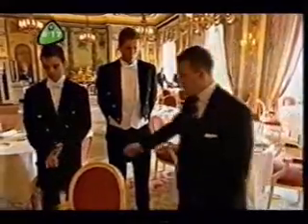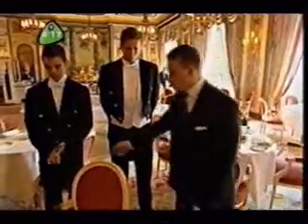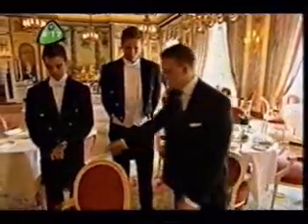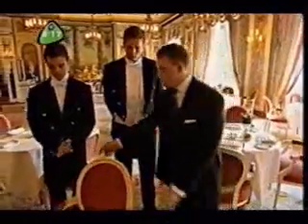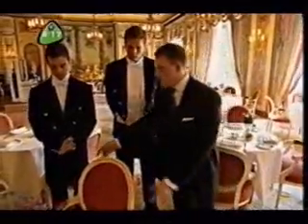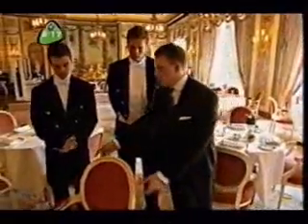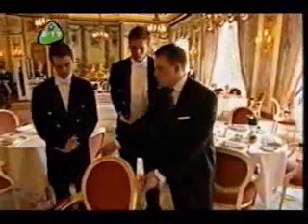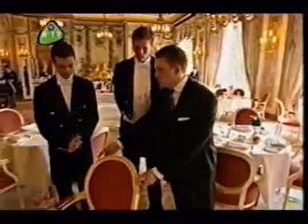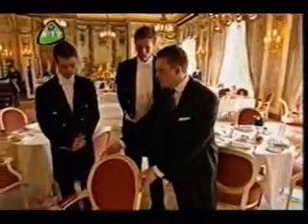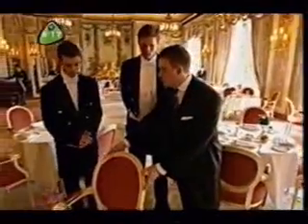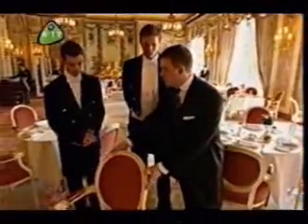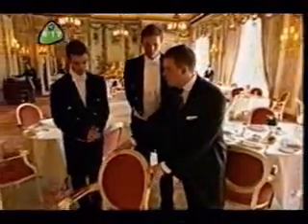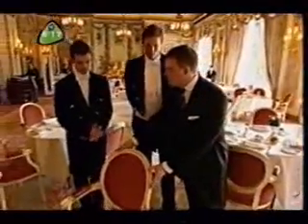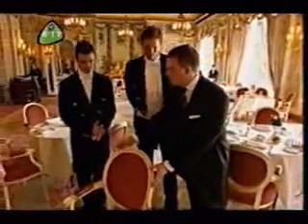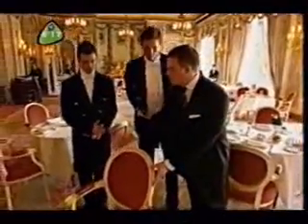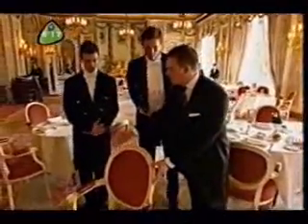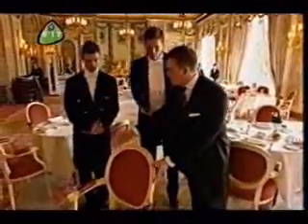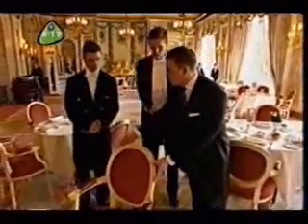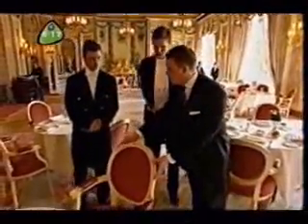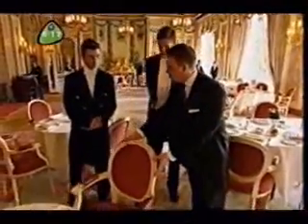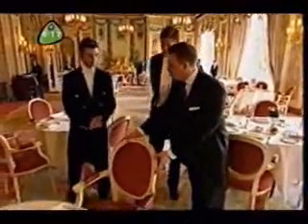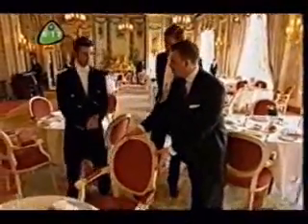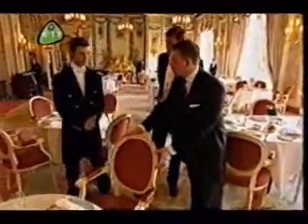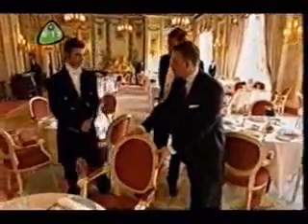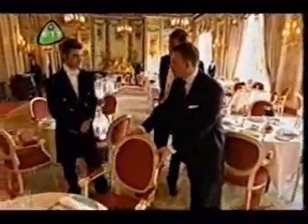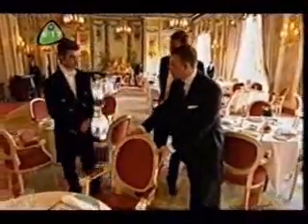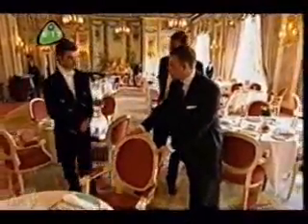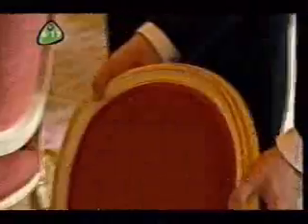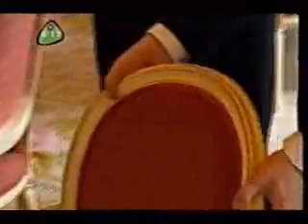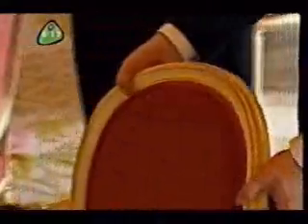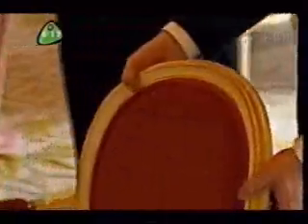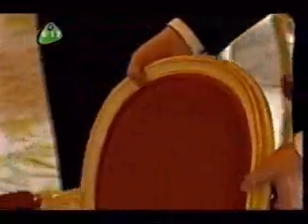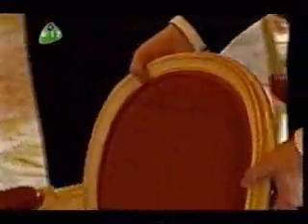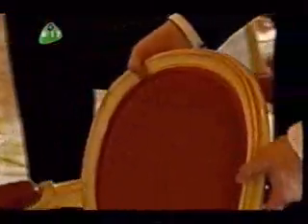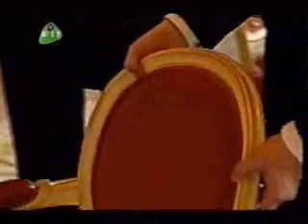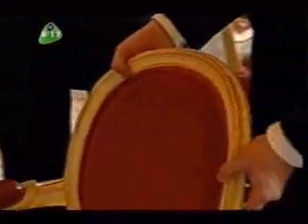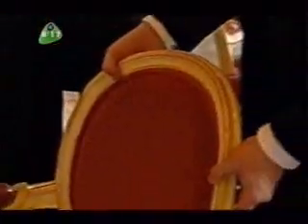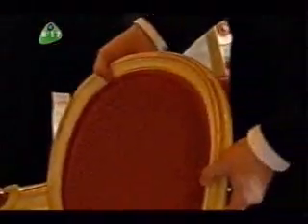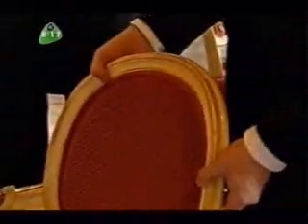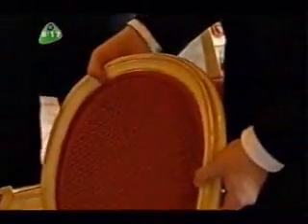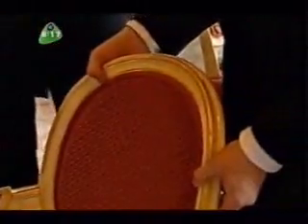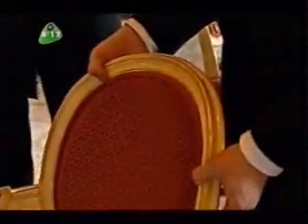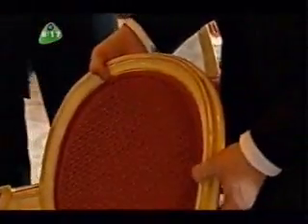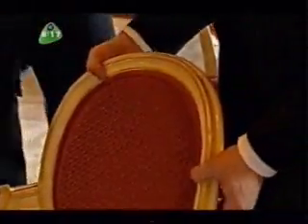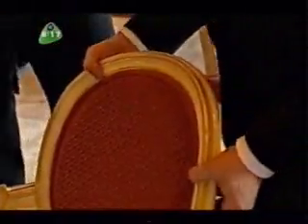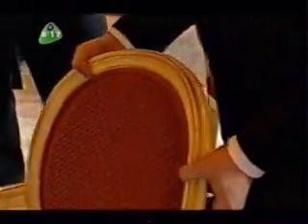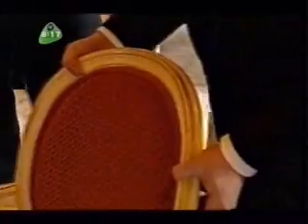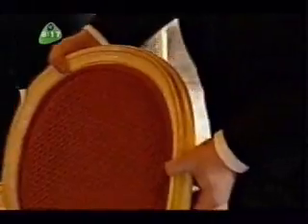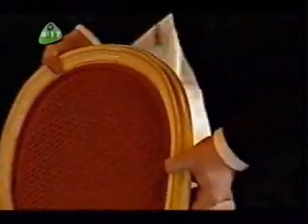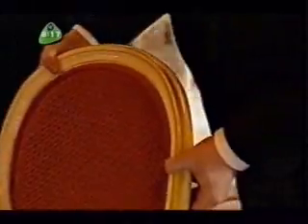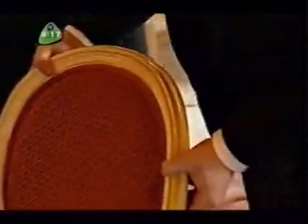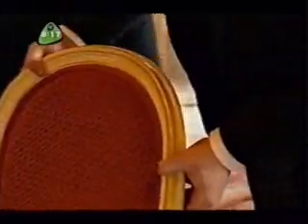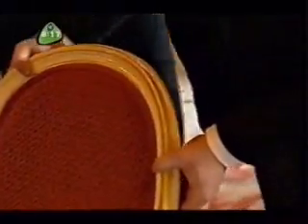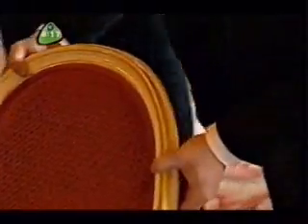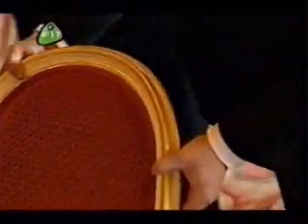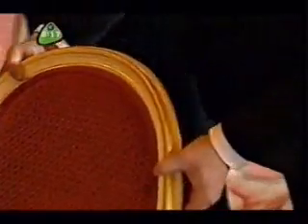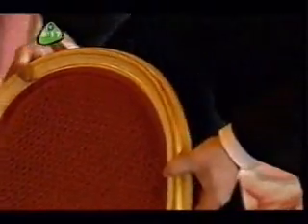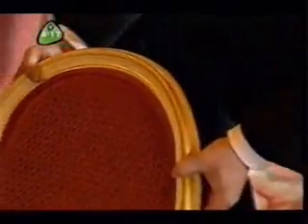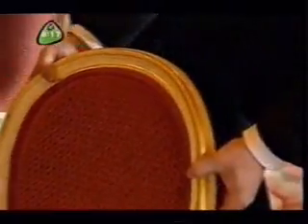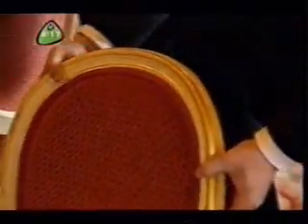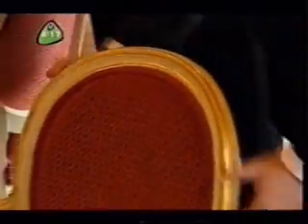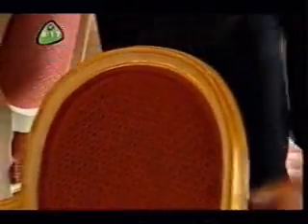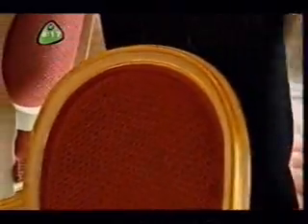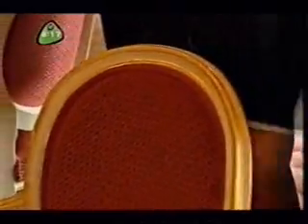So, you take the chair, as they're coming towards you make eye contact, pull the chair out, and as they're sitting, push it in firmly.